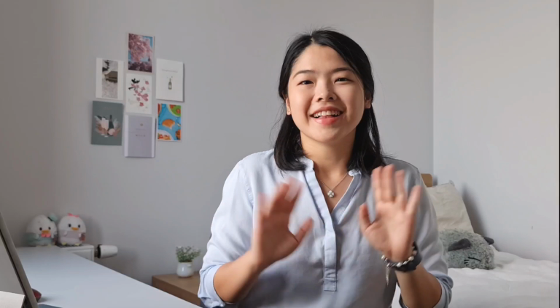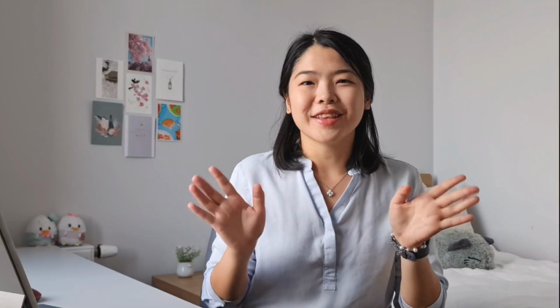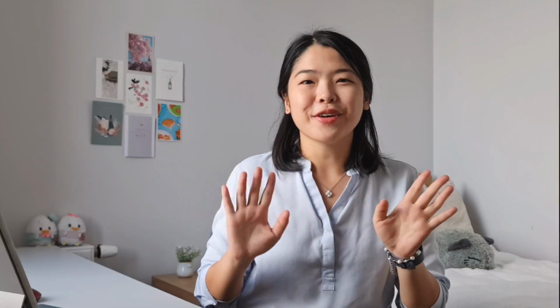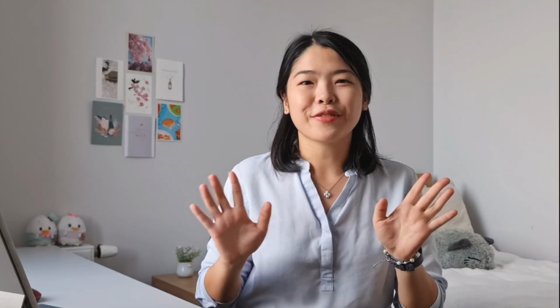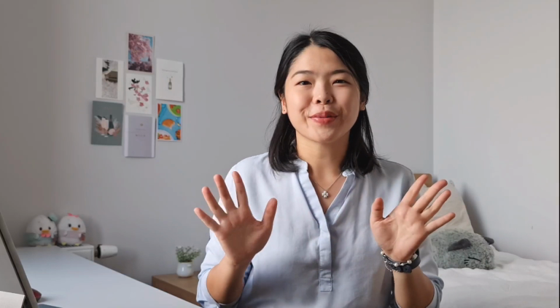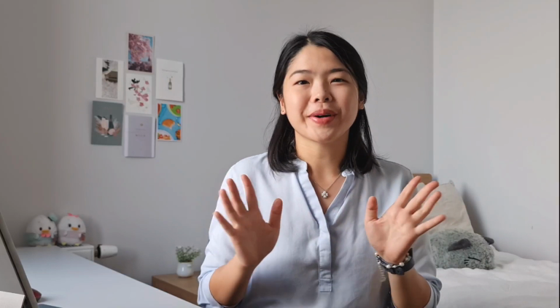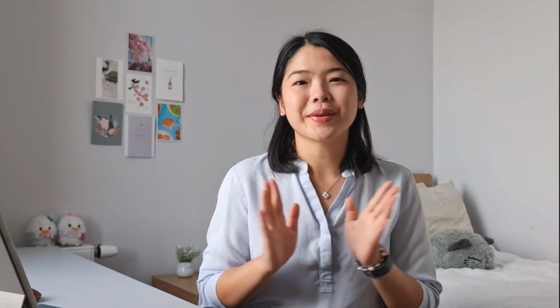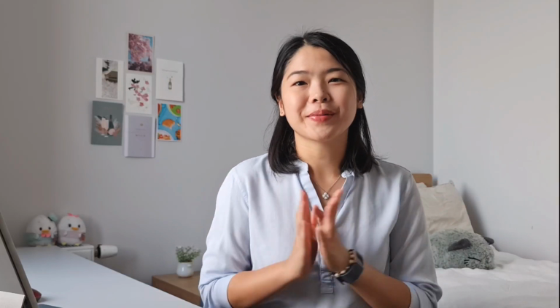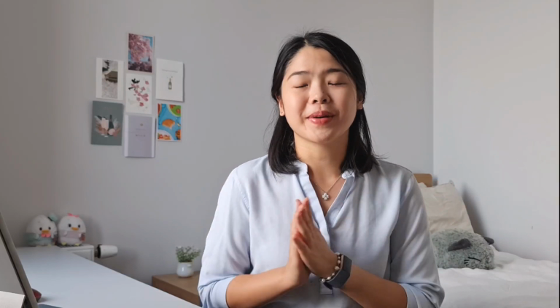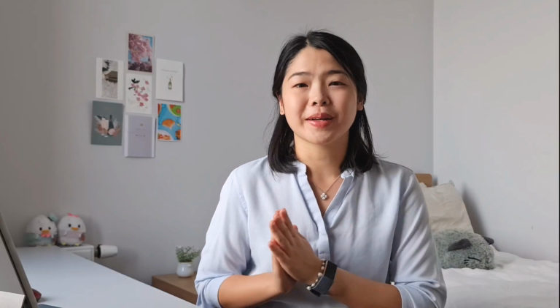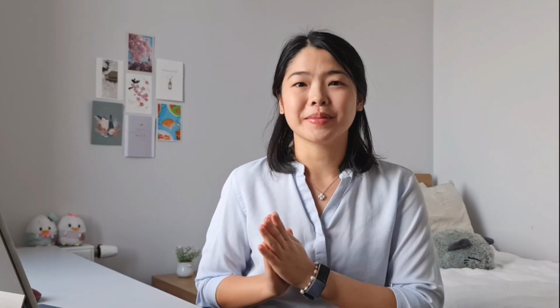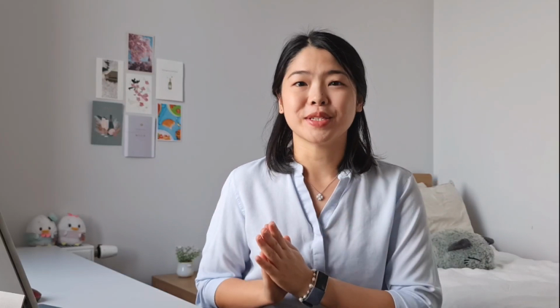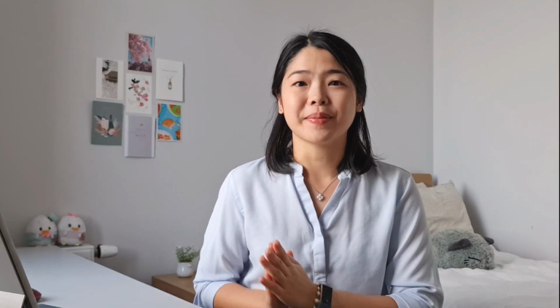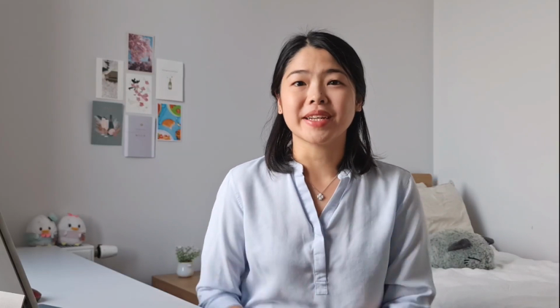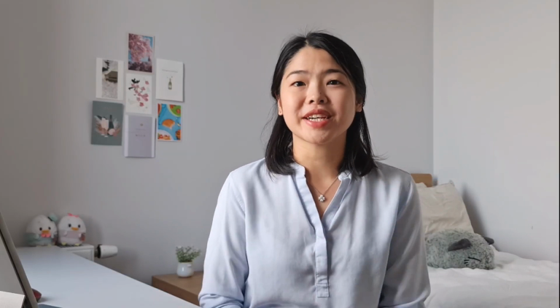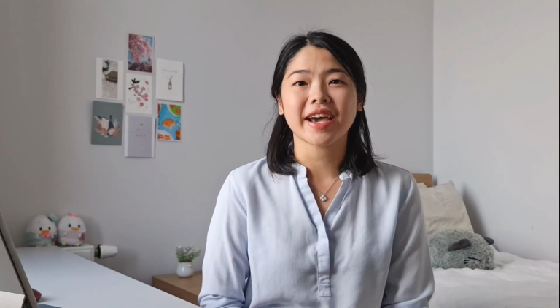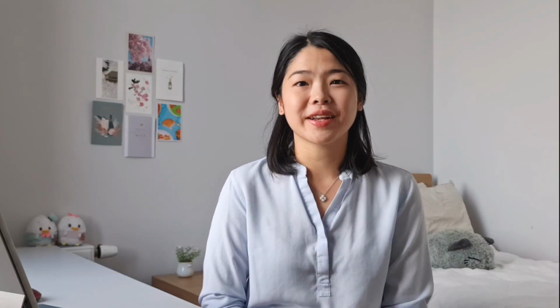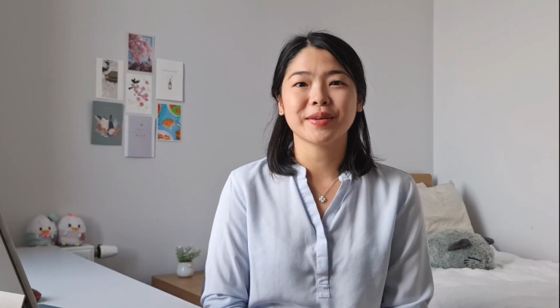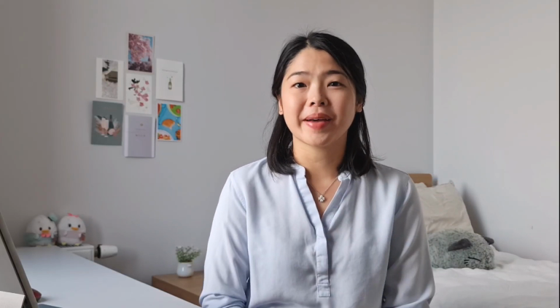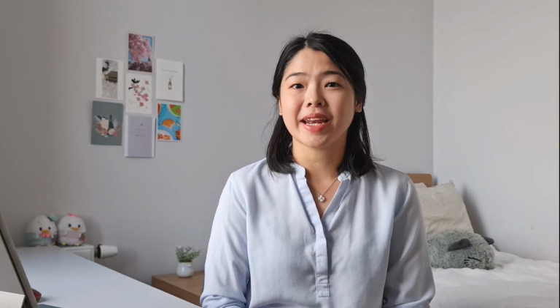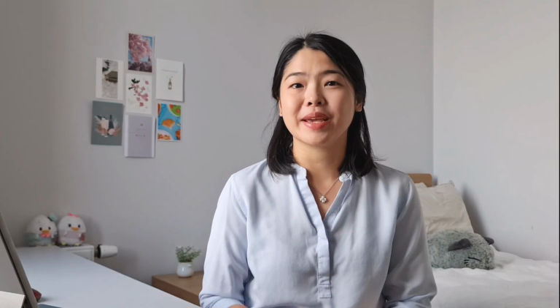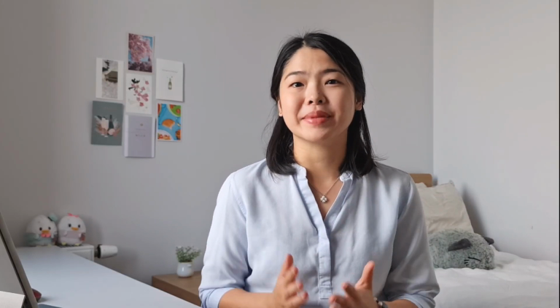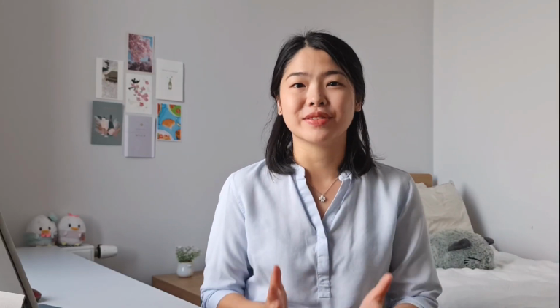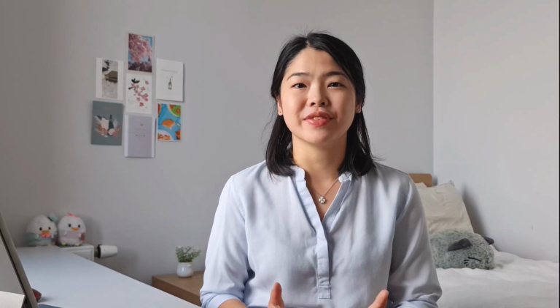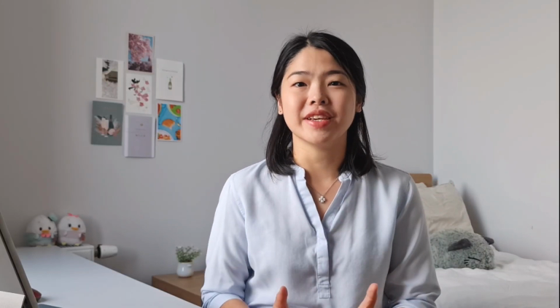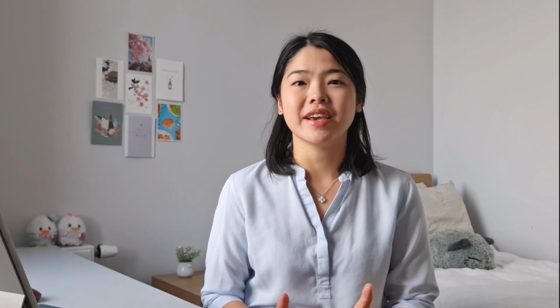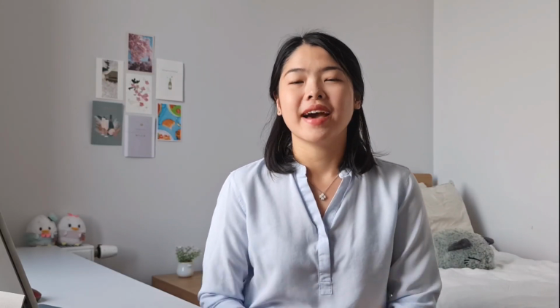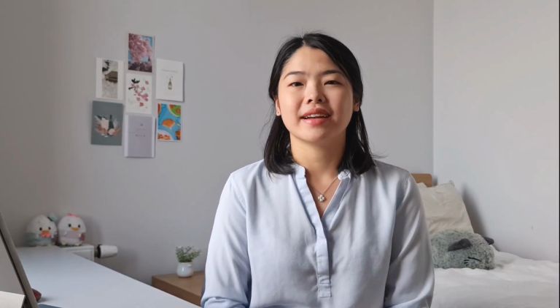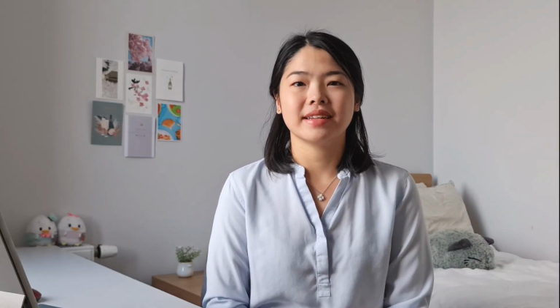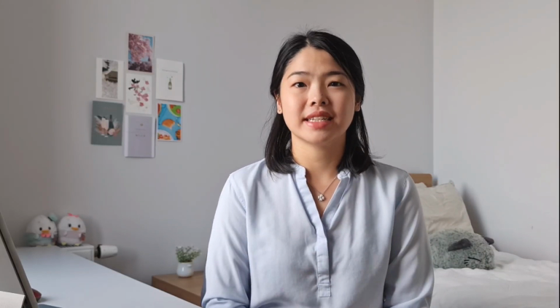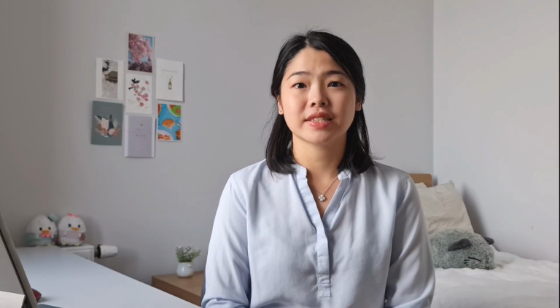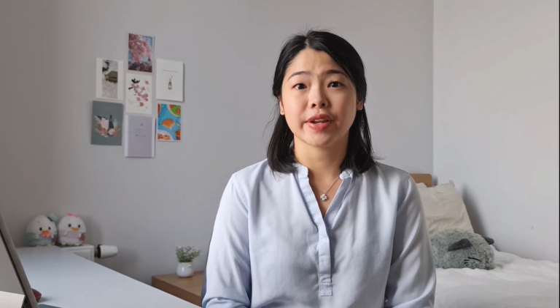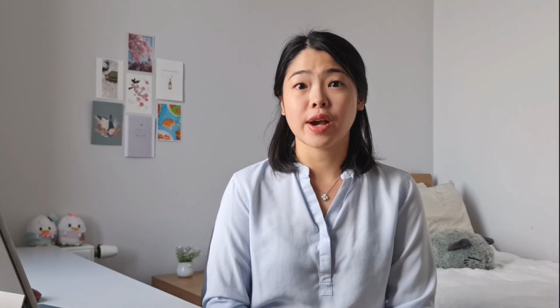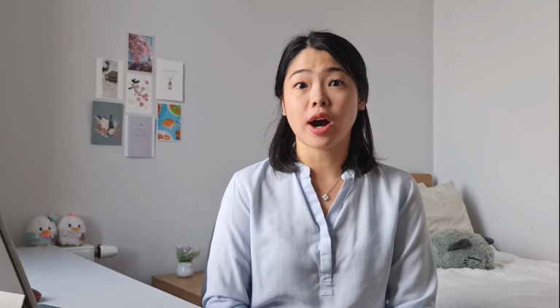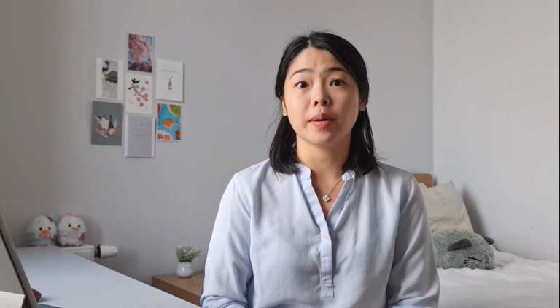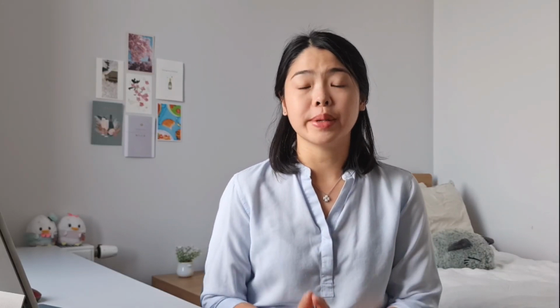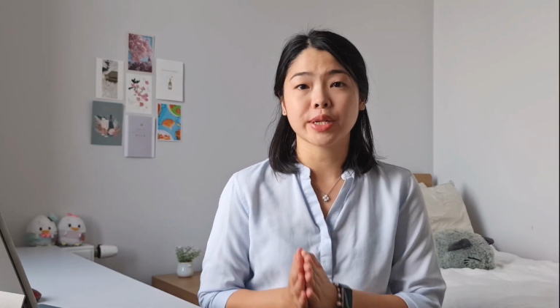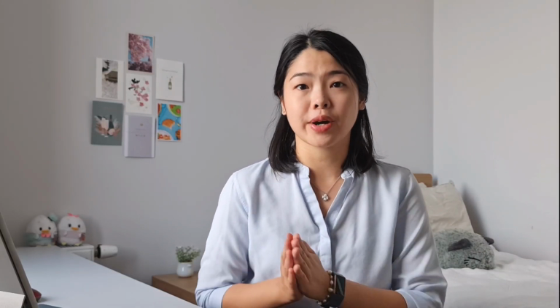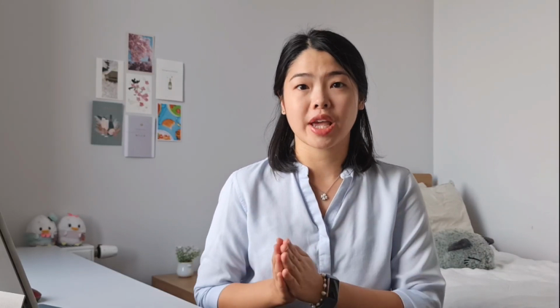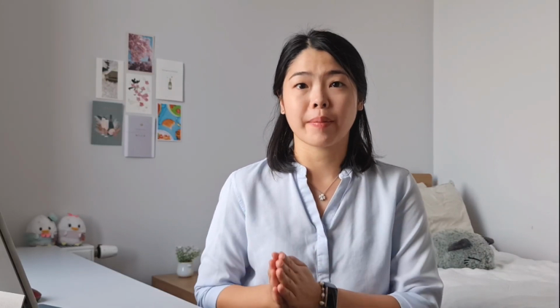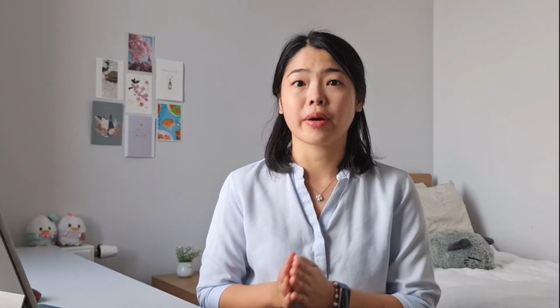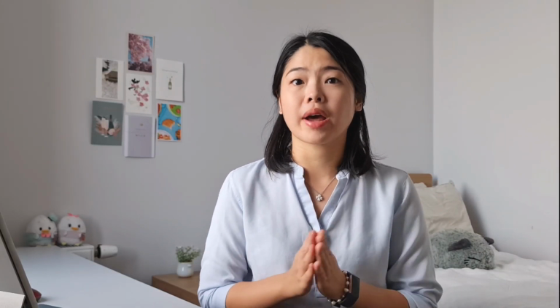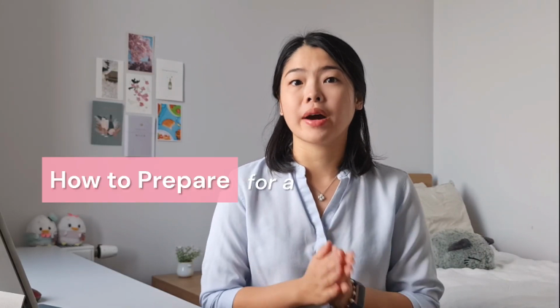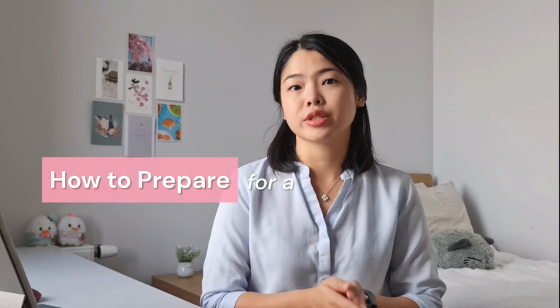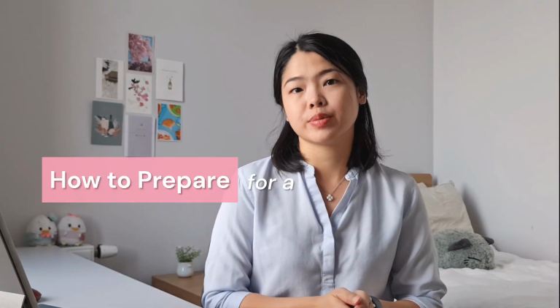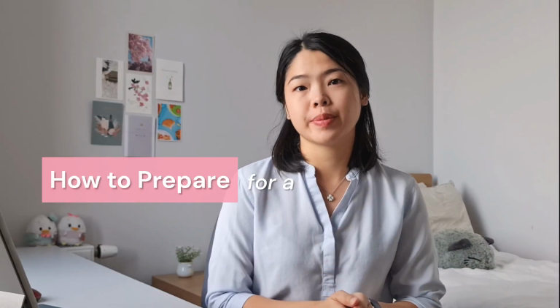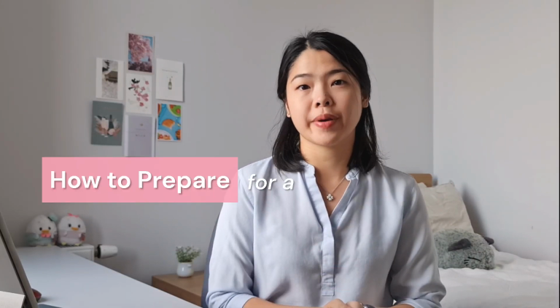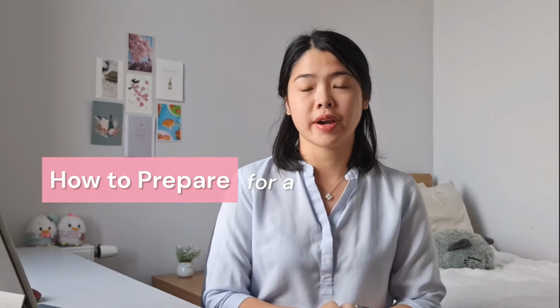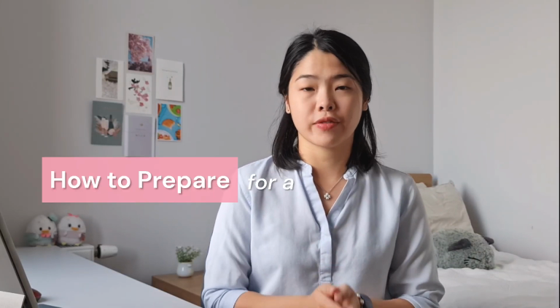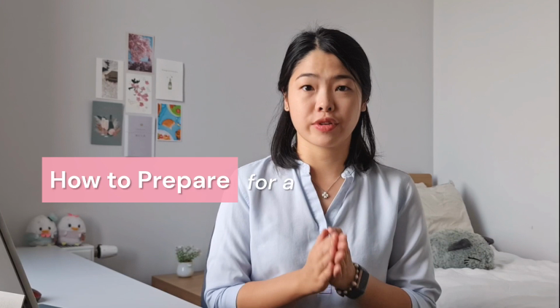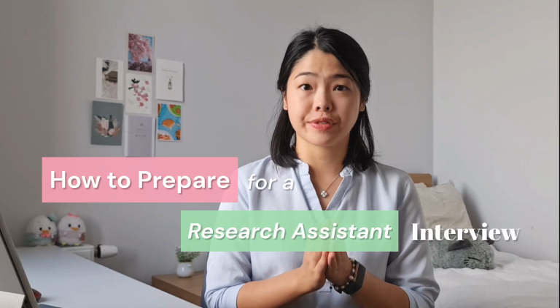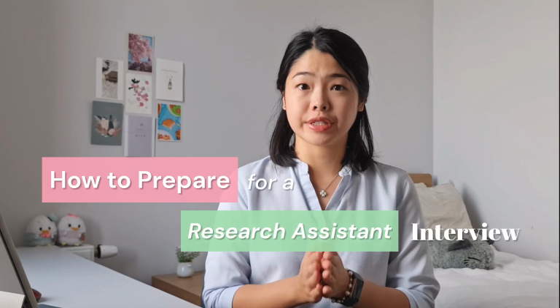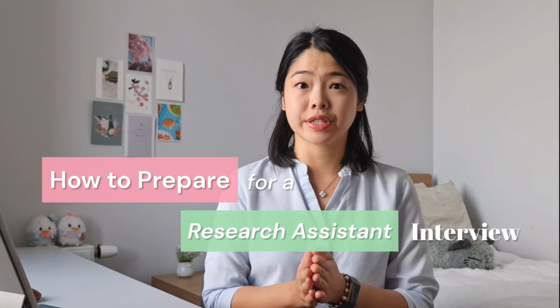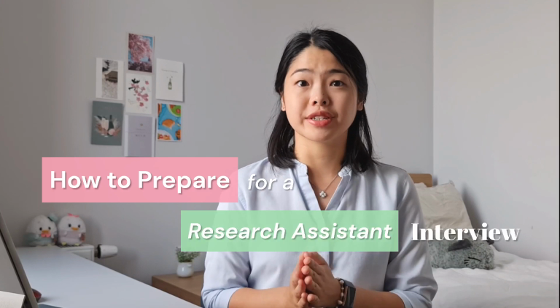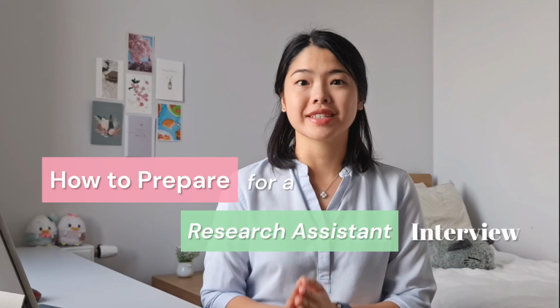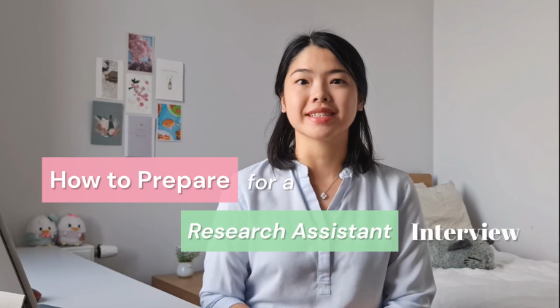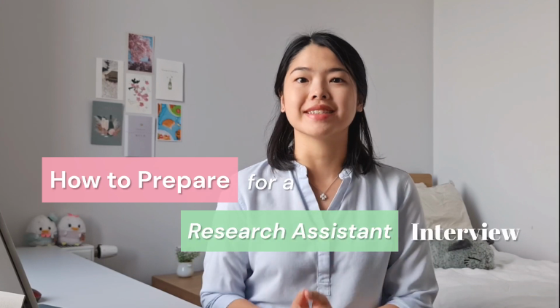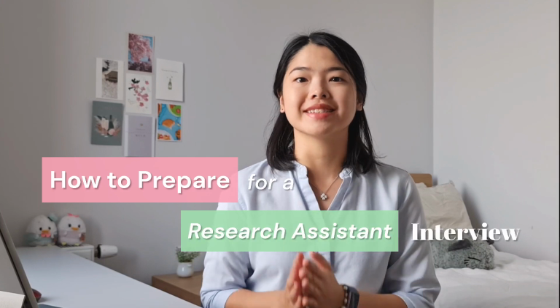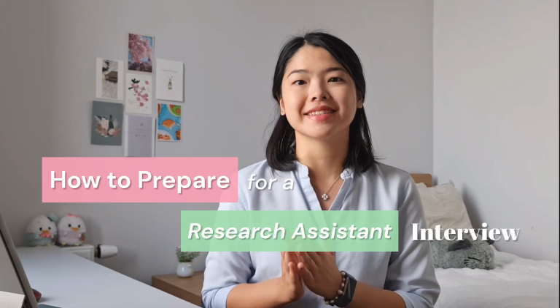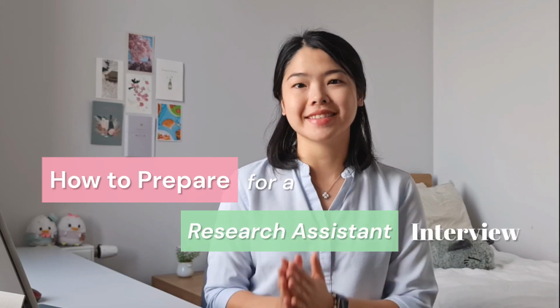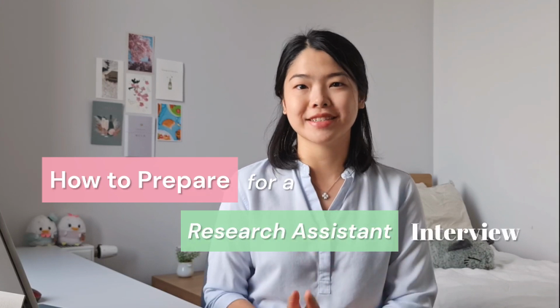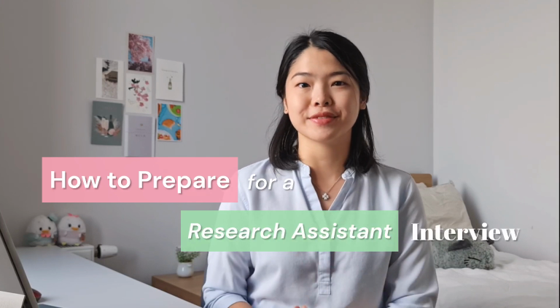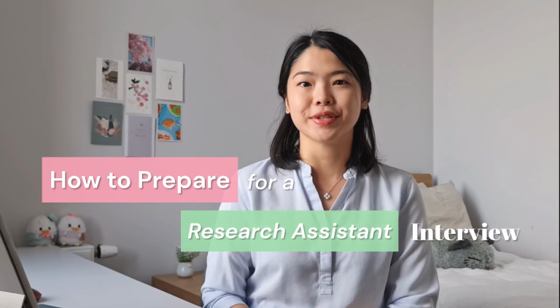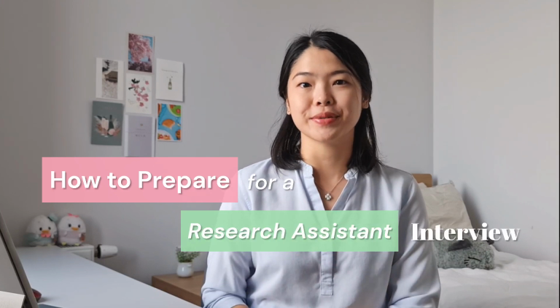Hello everyone, welcome to my channel. My name is Vee and in this video I'll be talking about how to prepare for a research assistant interview.